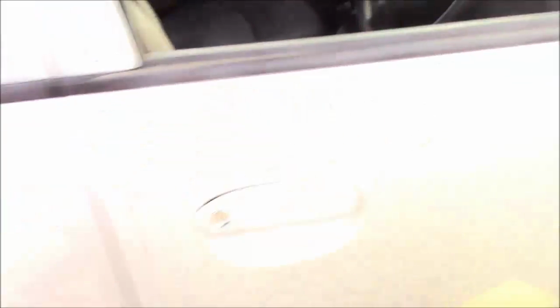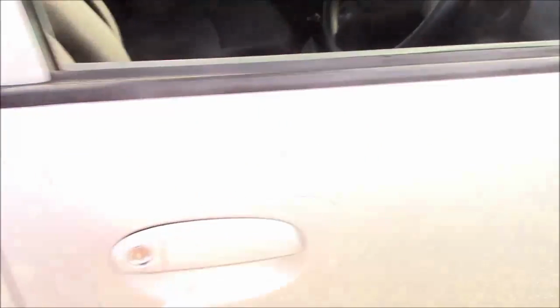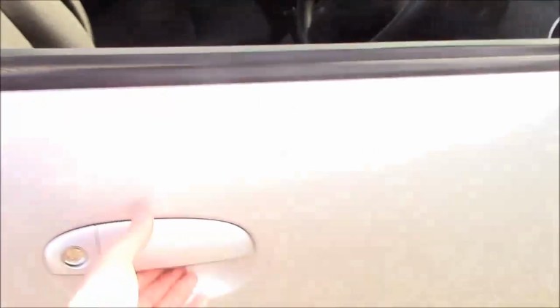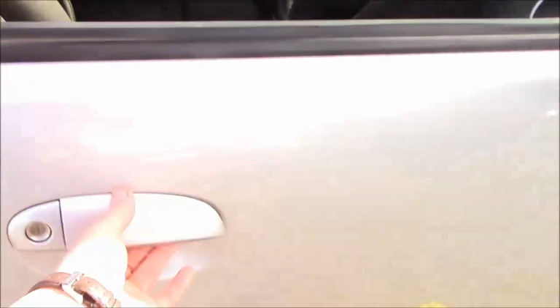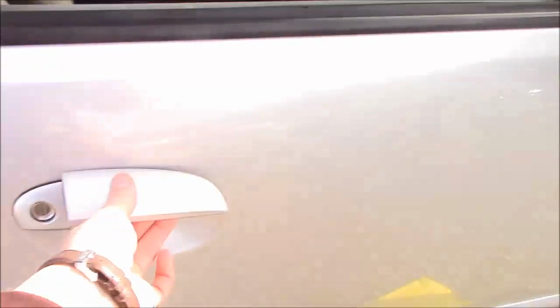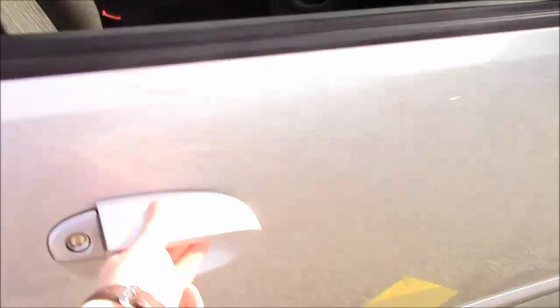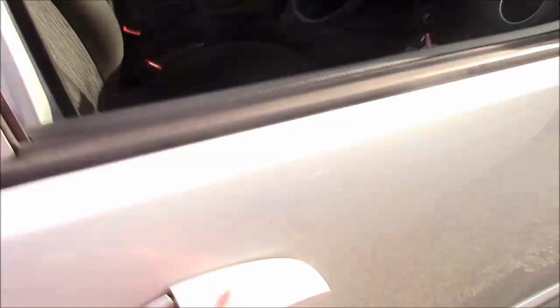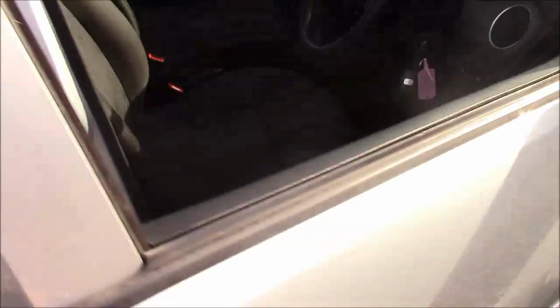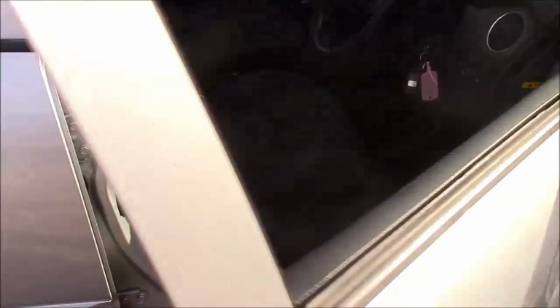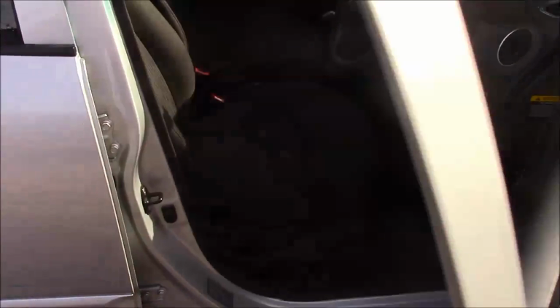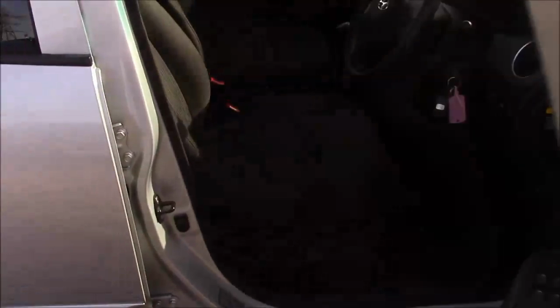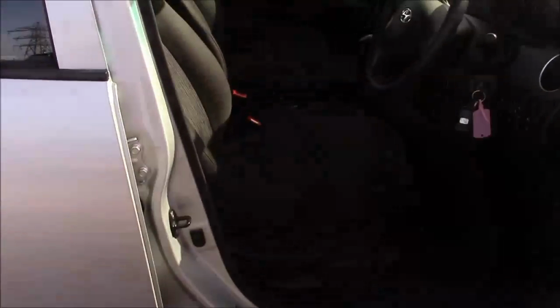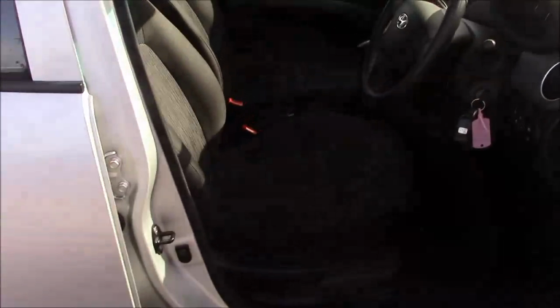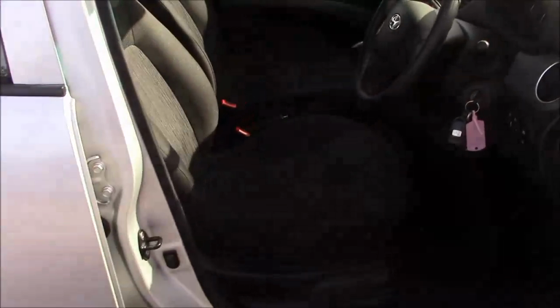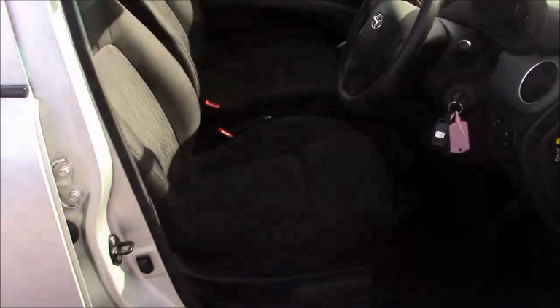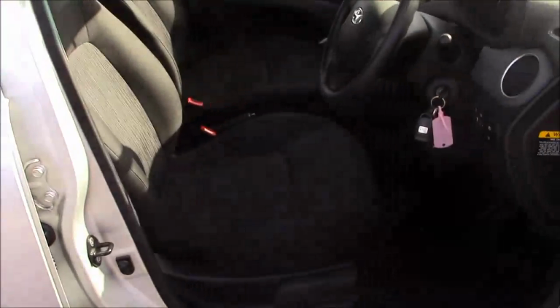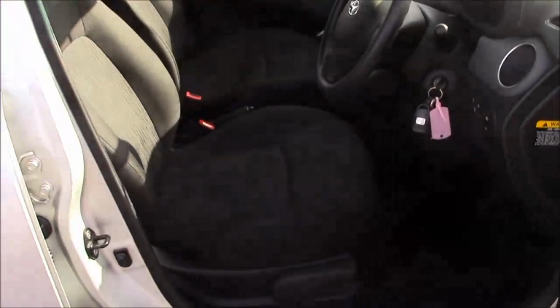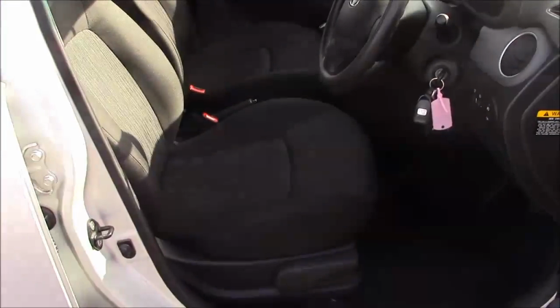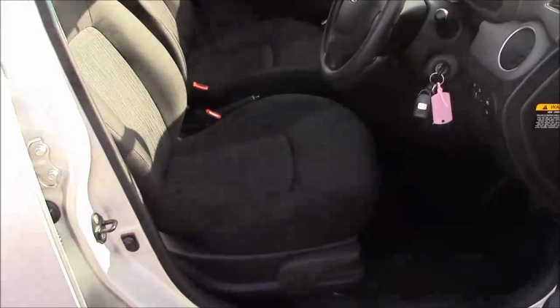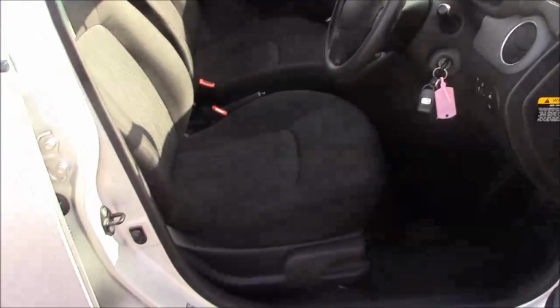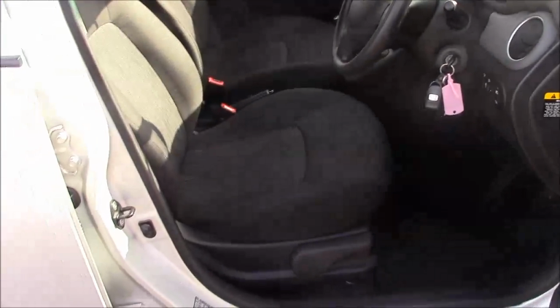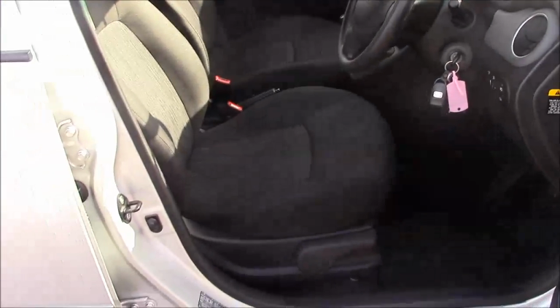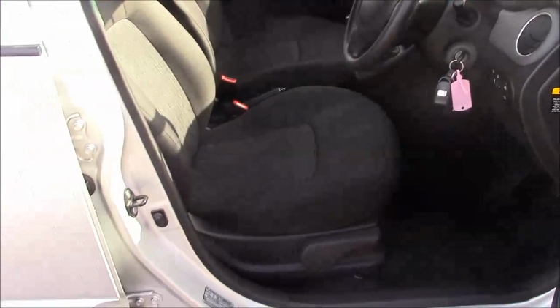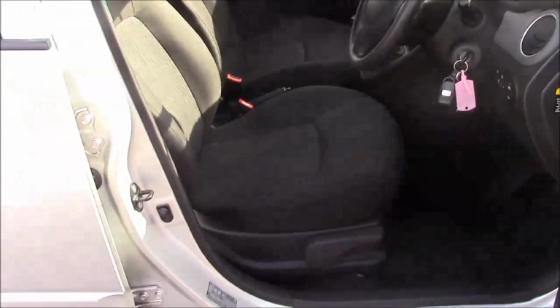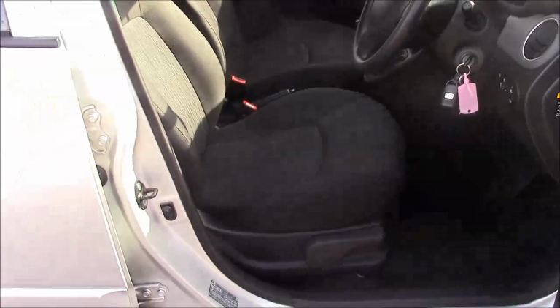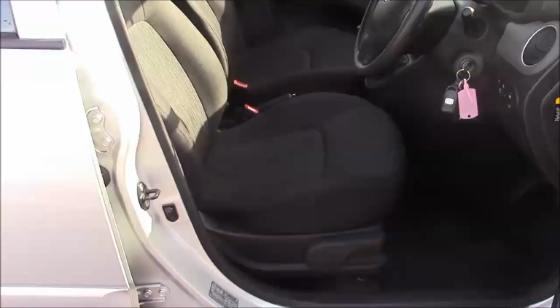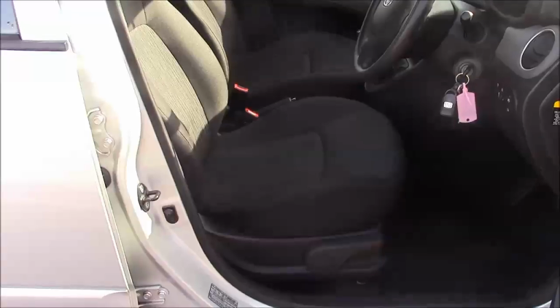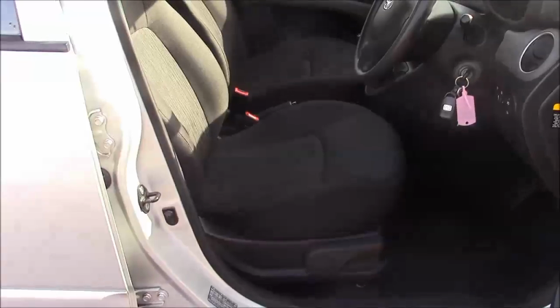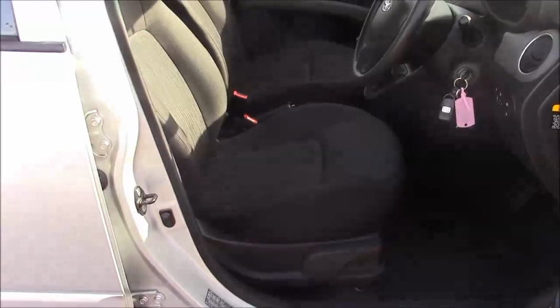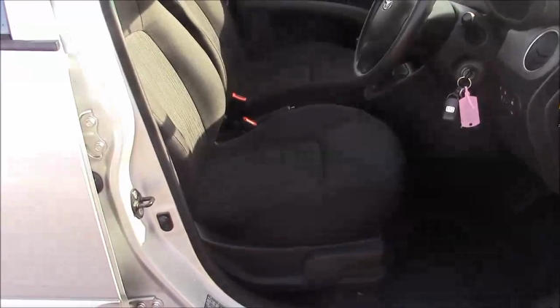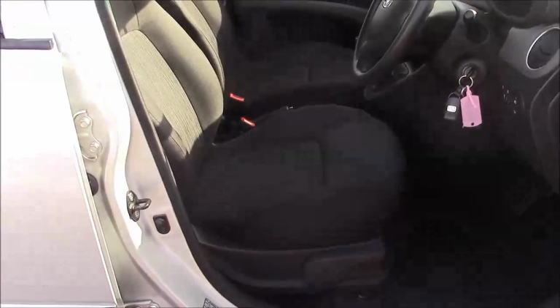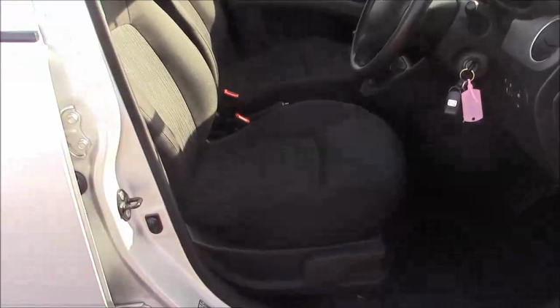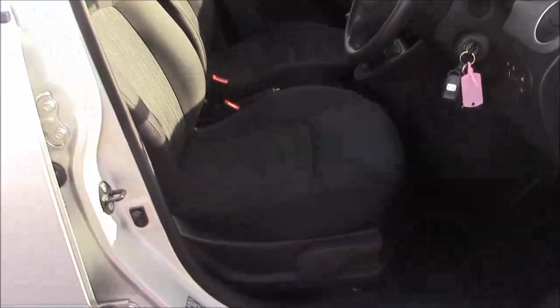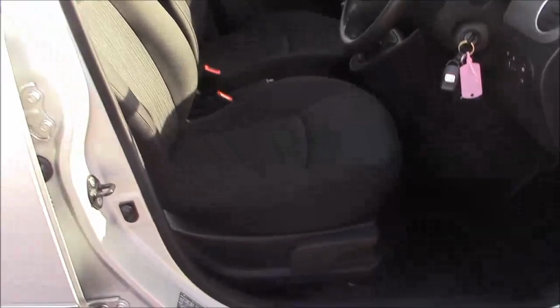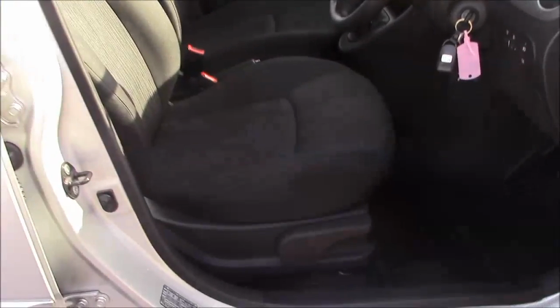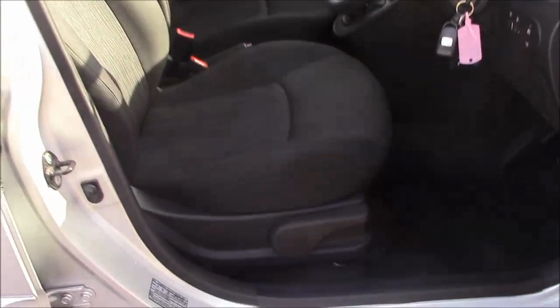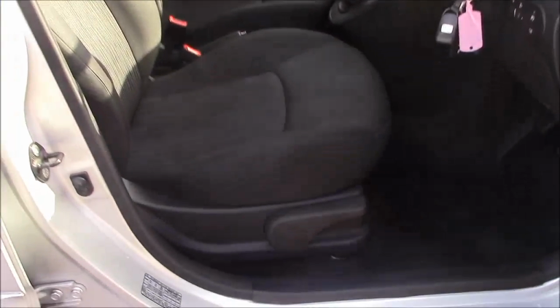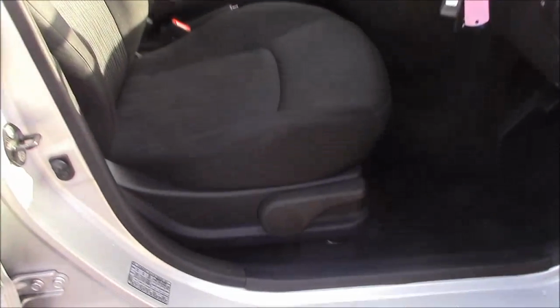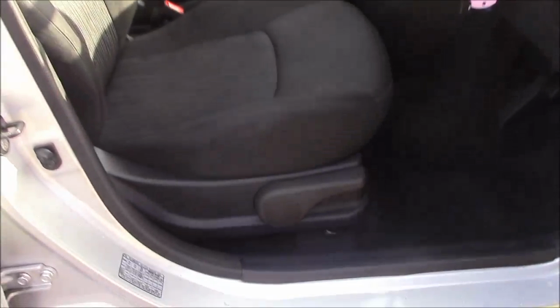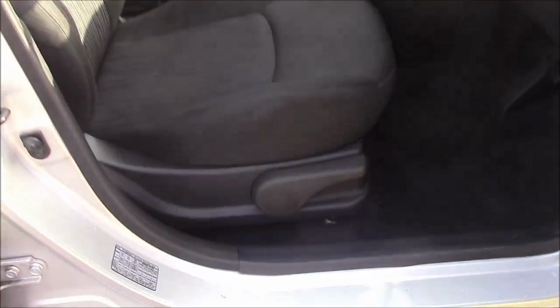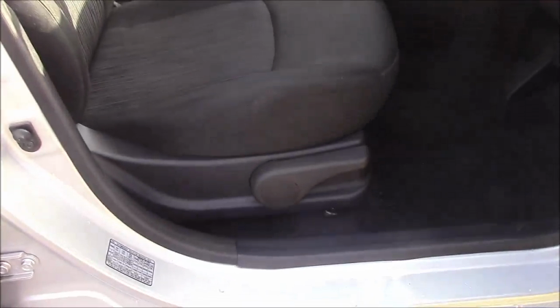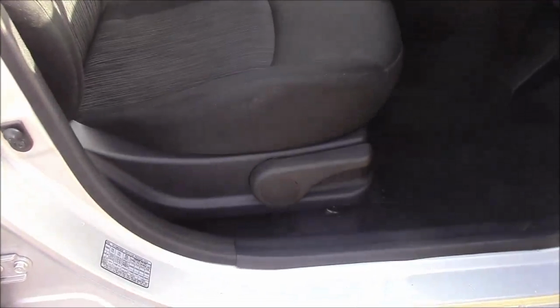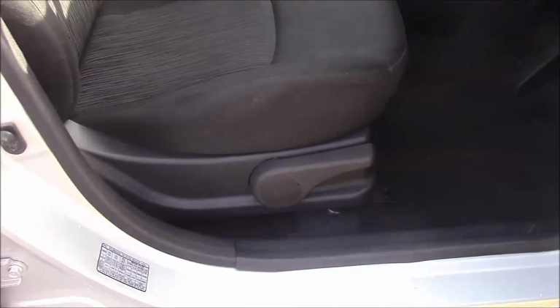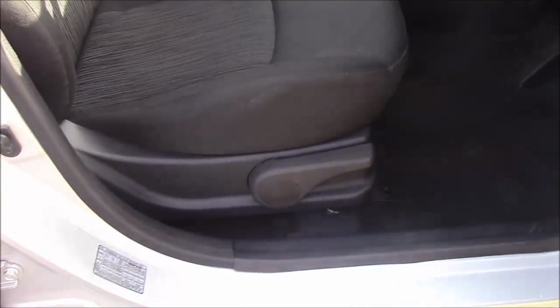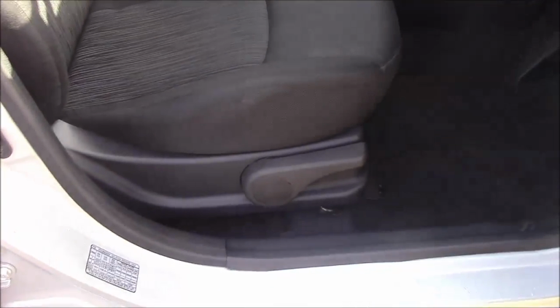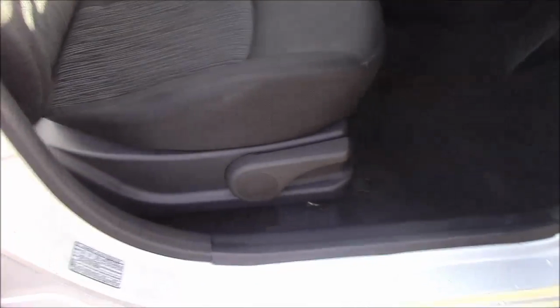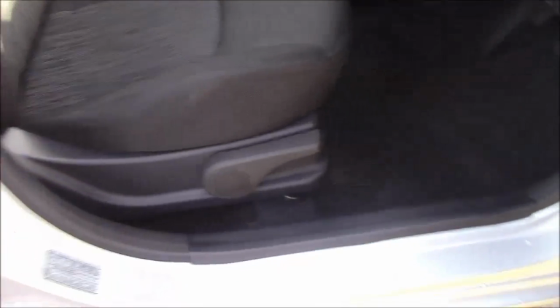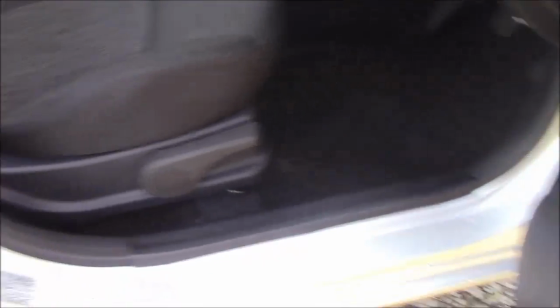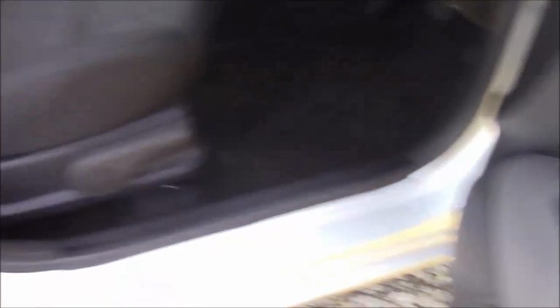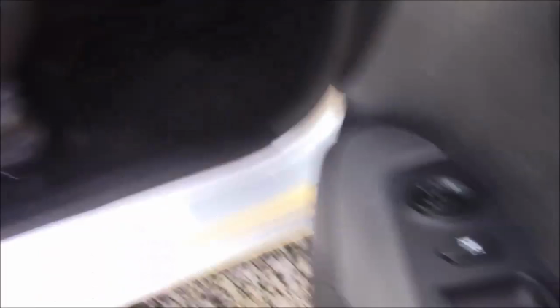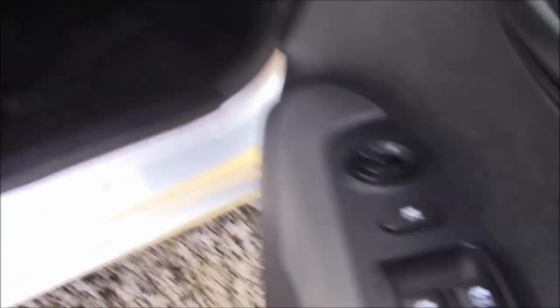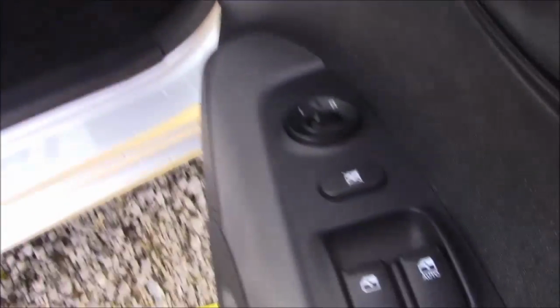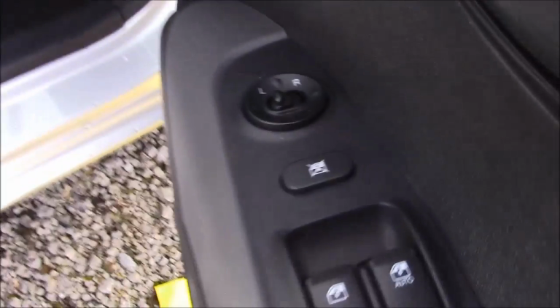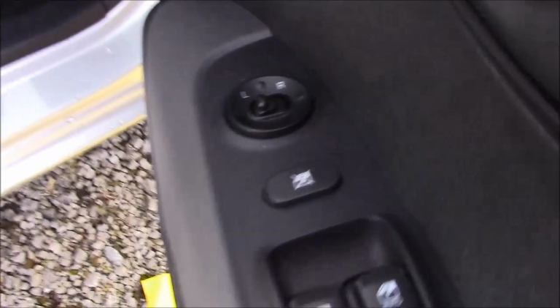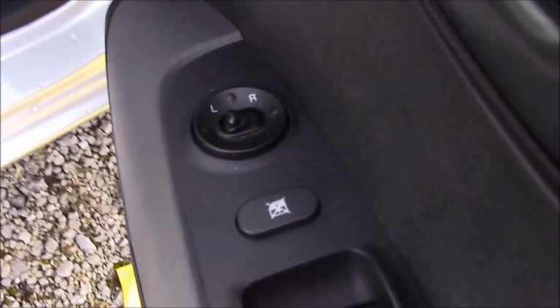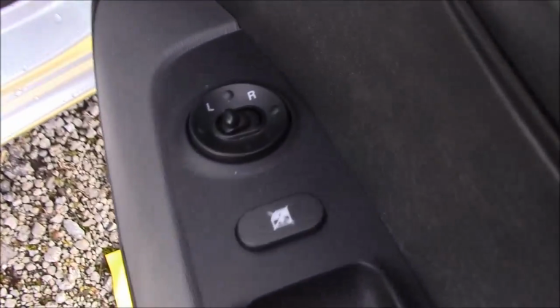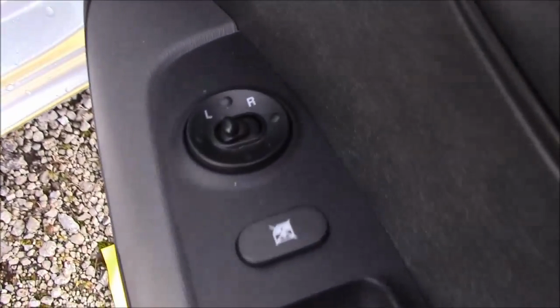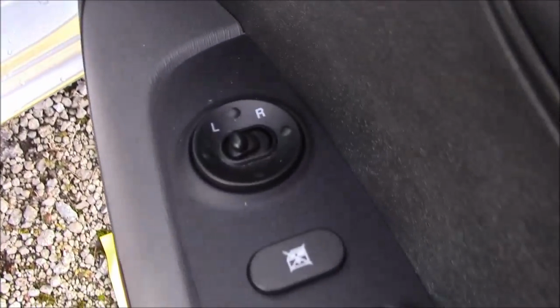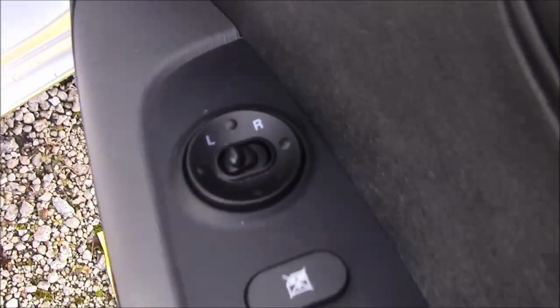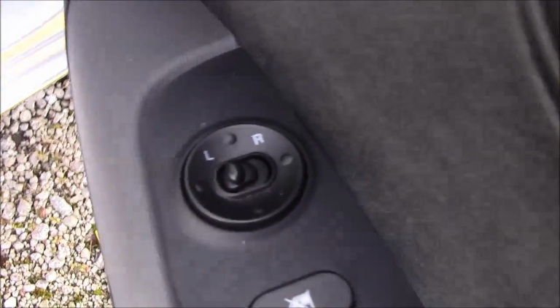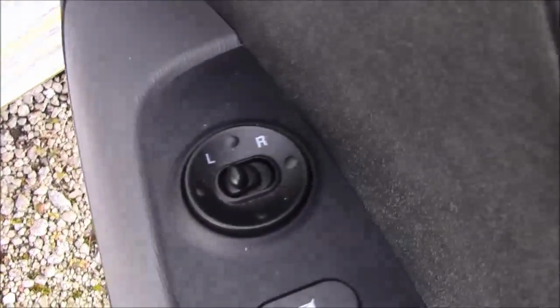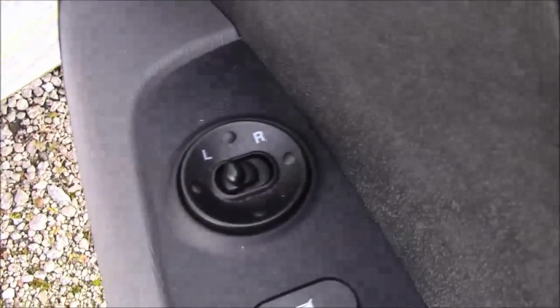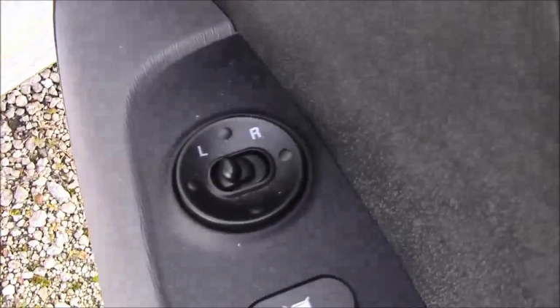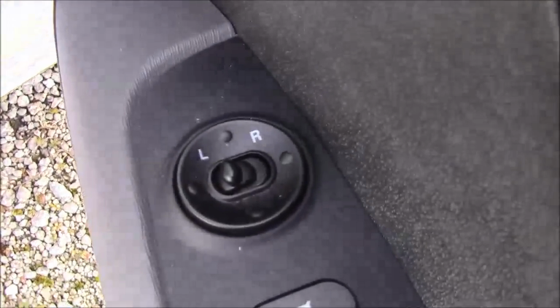Moving into the front of the vehicle we have the same cloth interior that runs right the way throughout, with a height adjustable driver's seat, and on the driver's door you'll find your electric mirror adjustments.